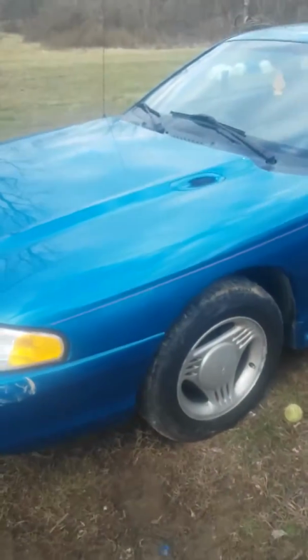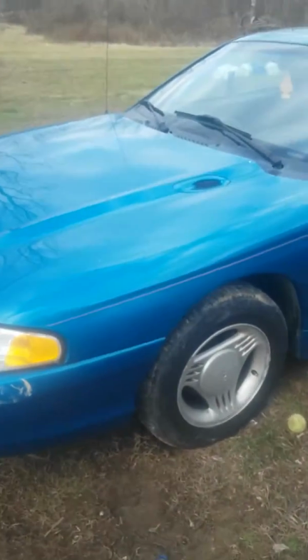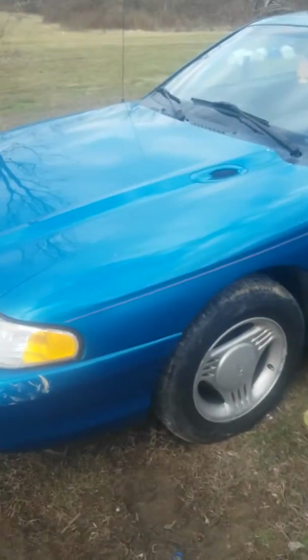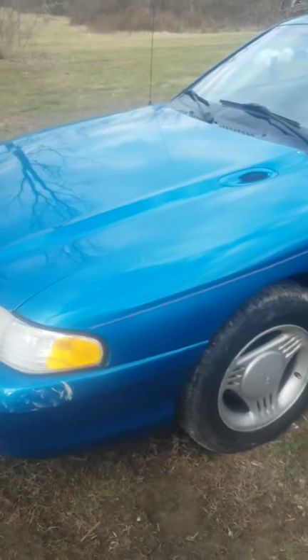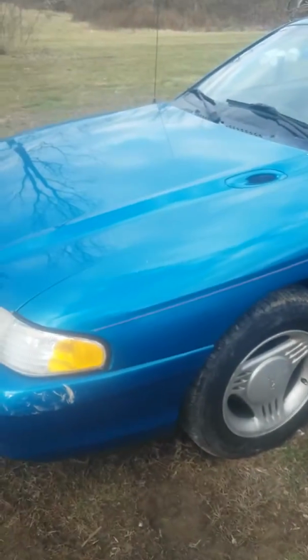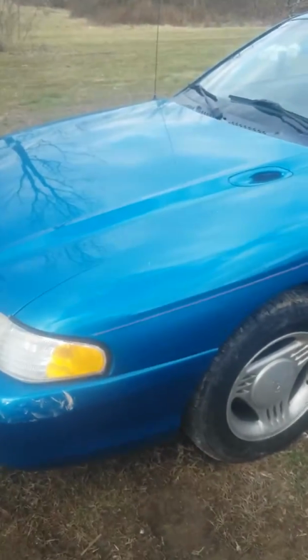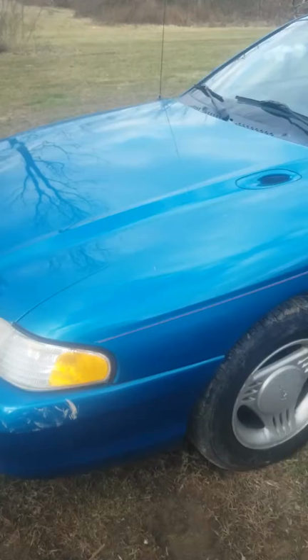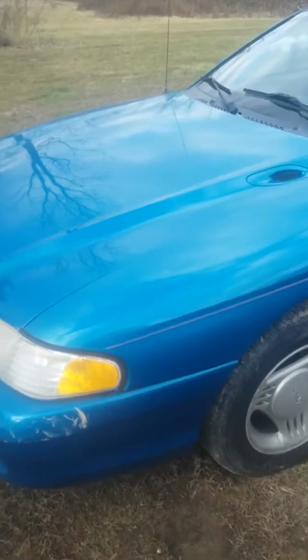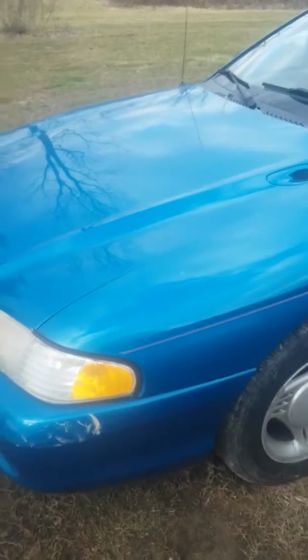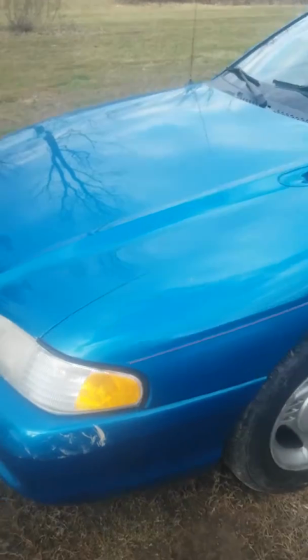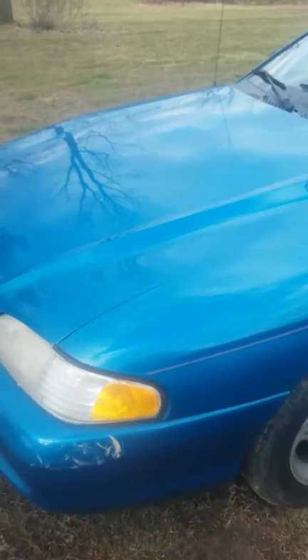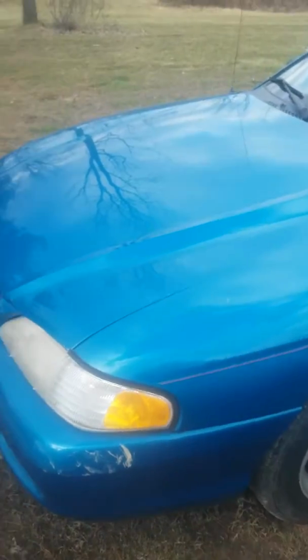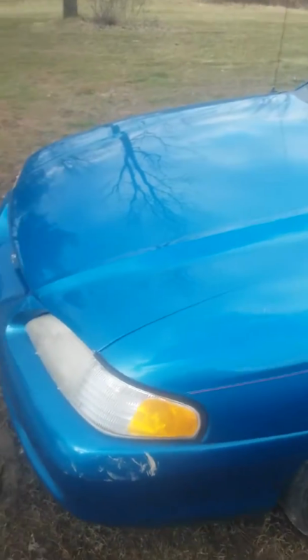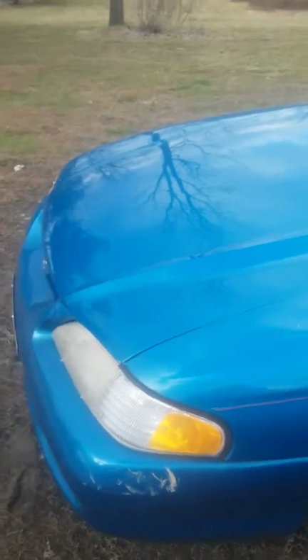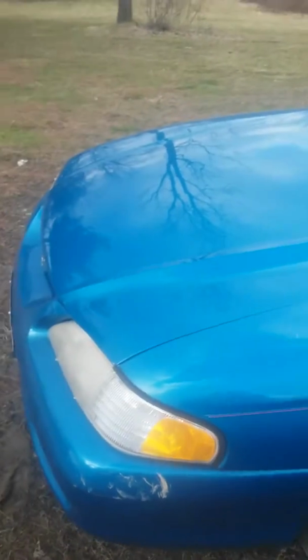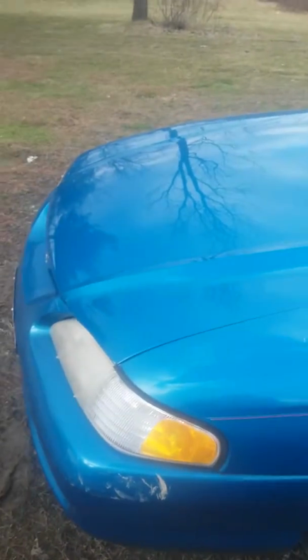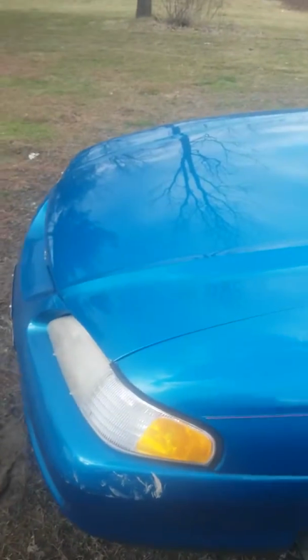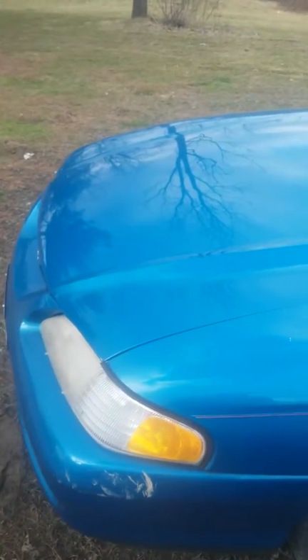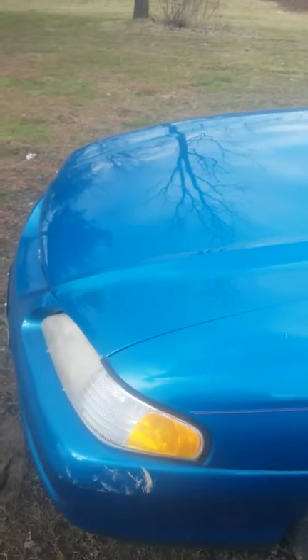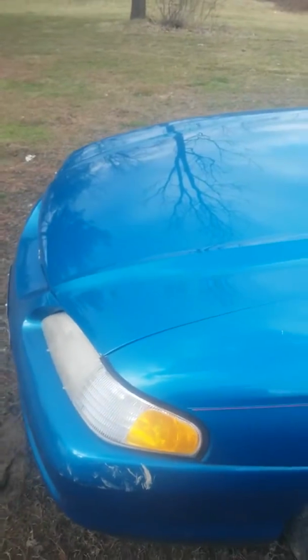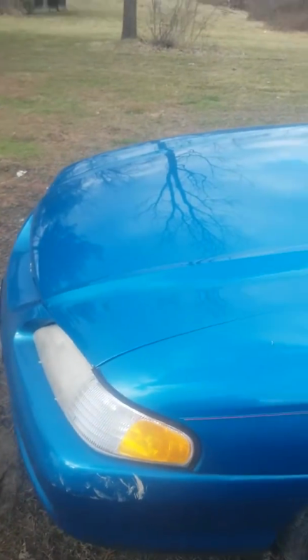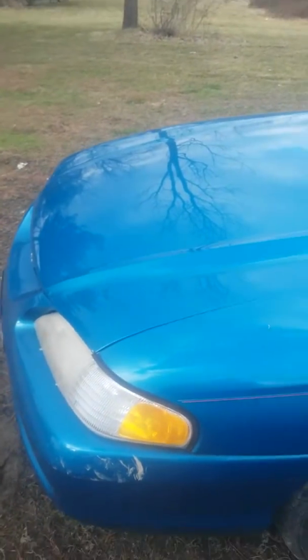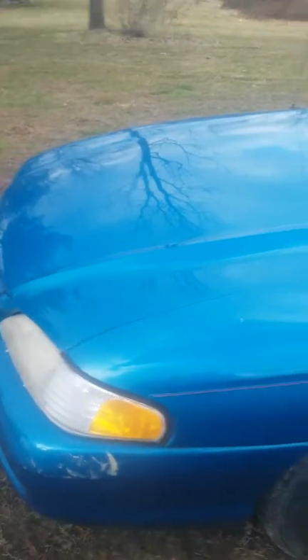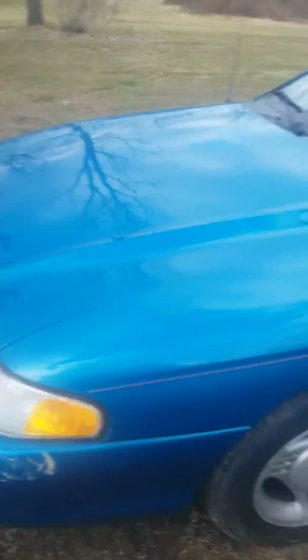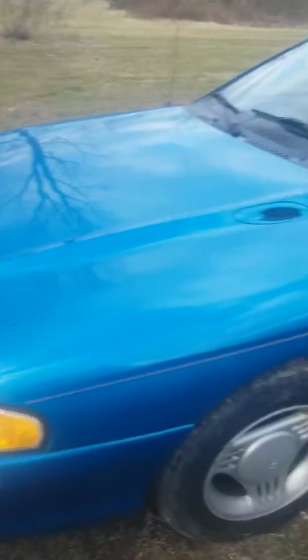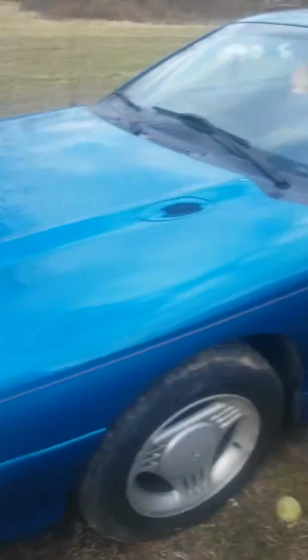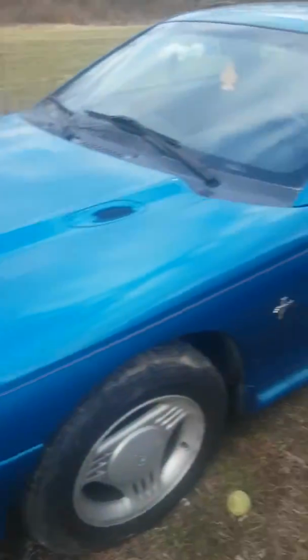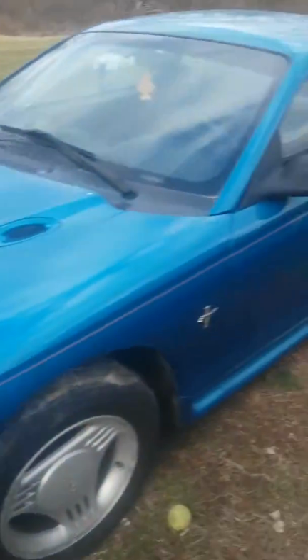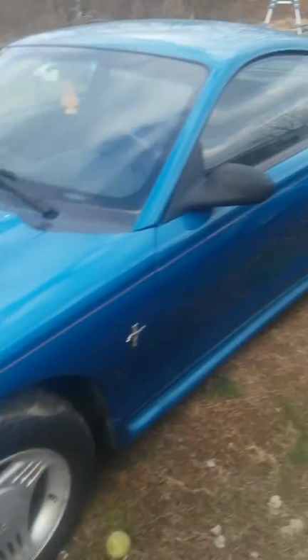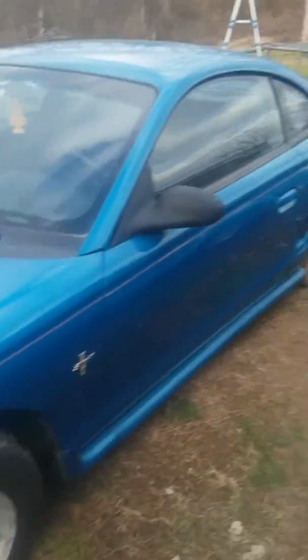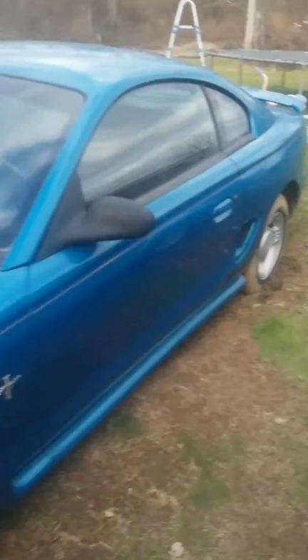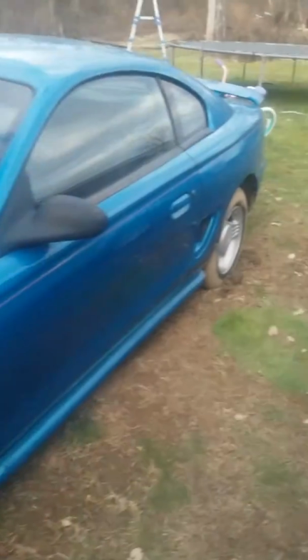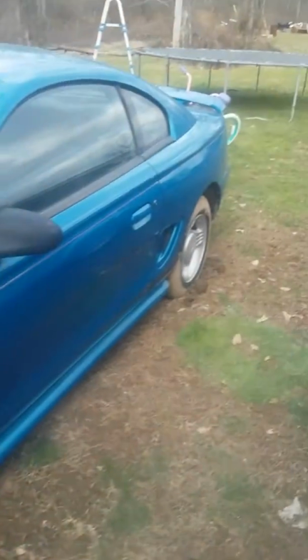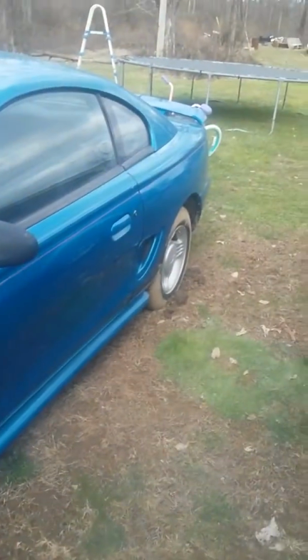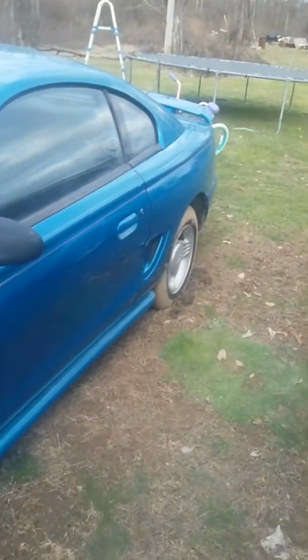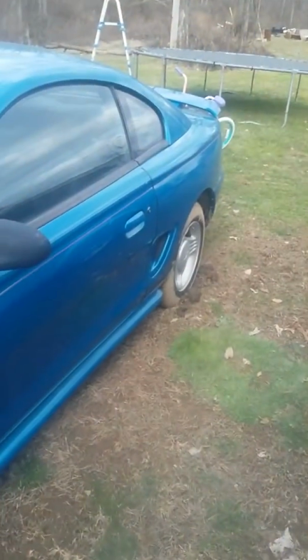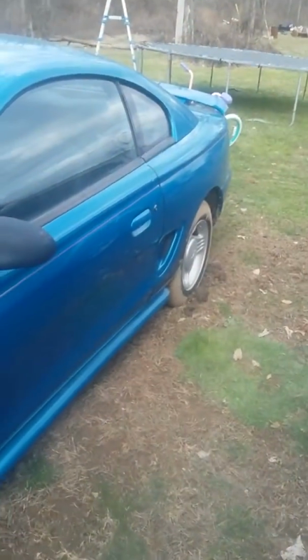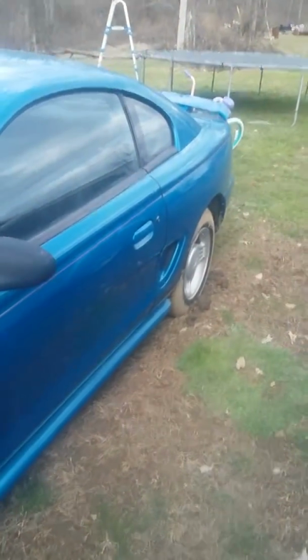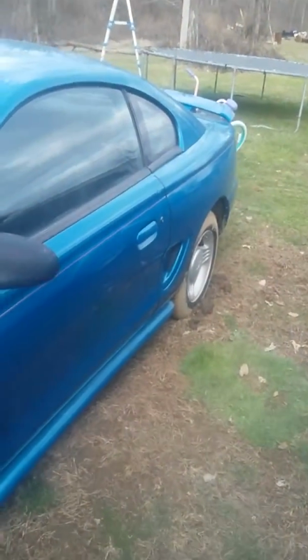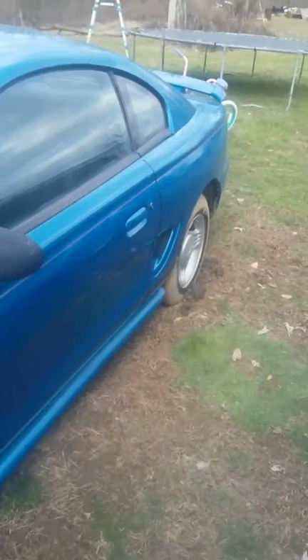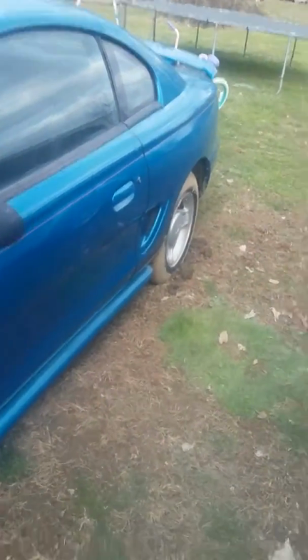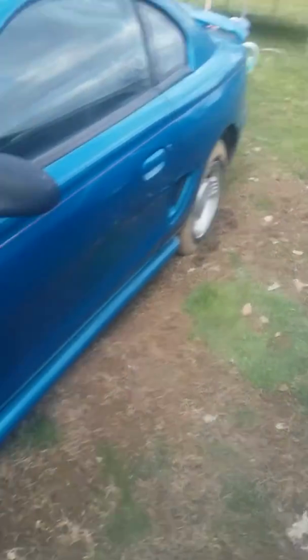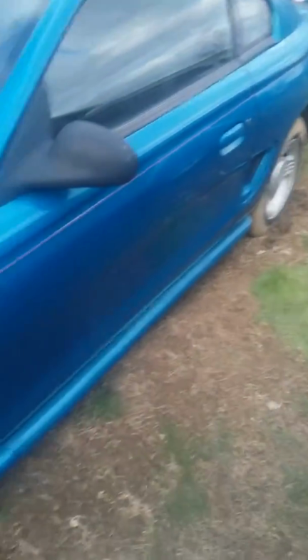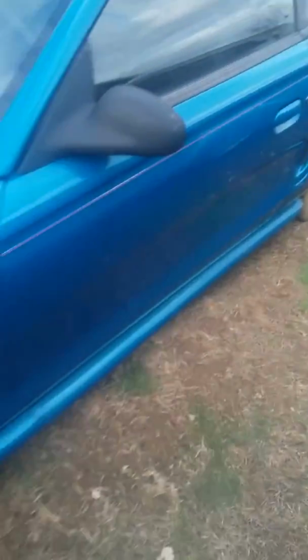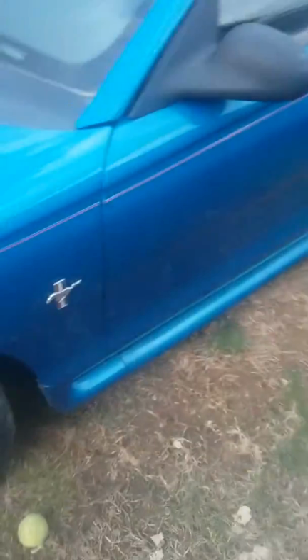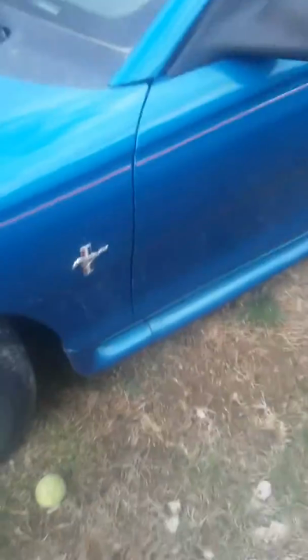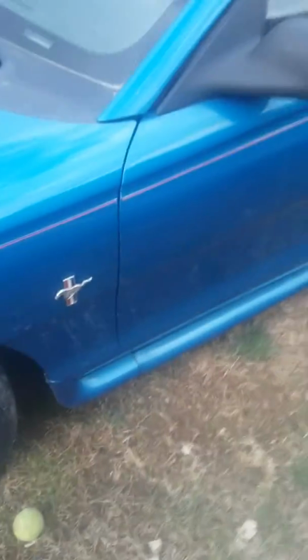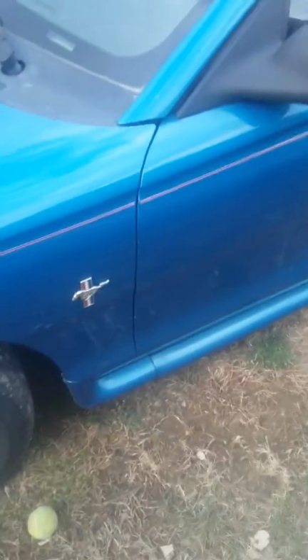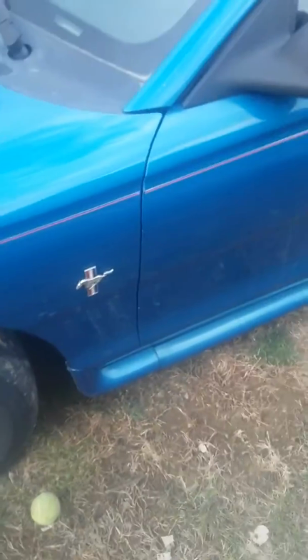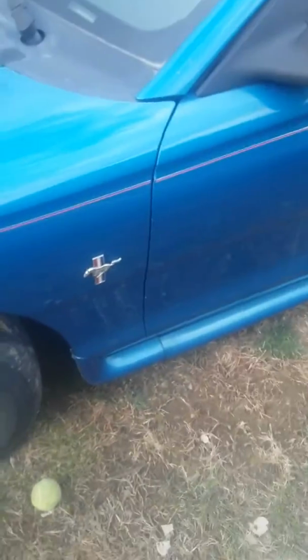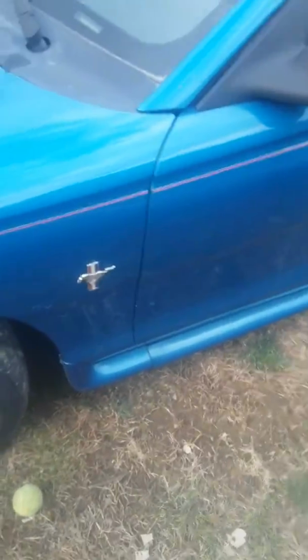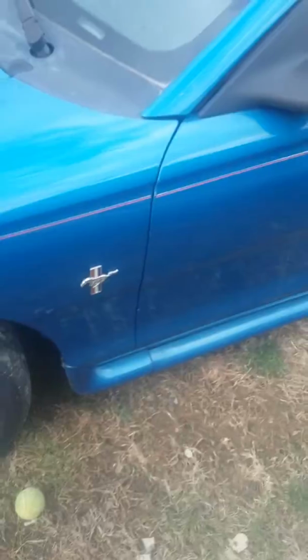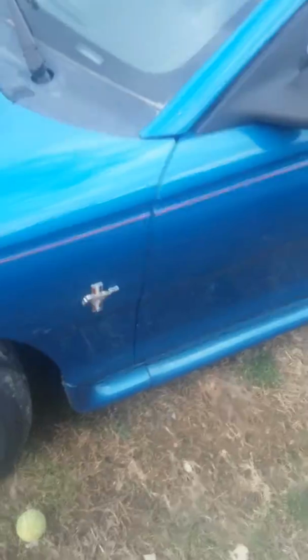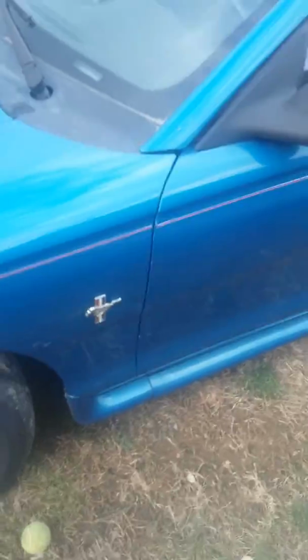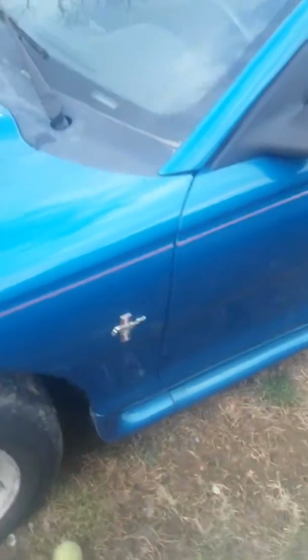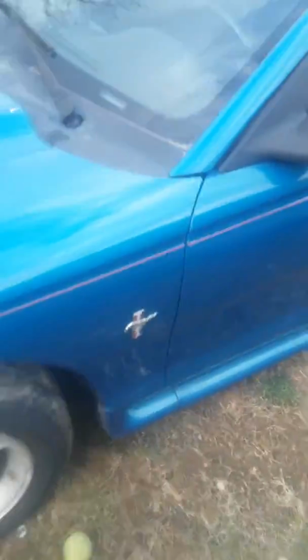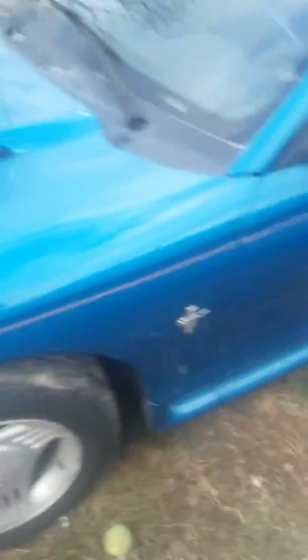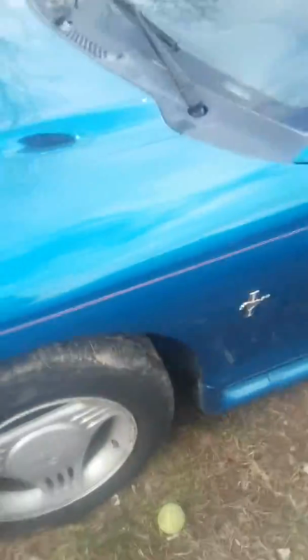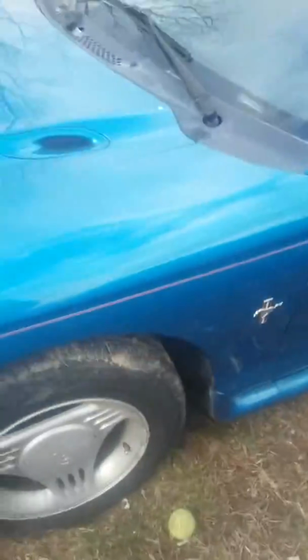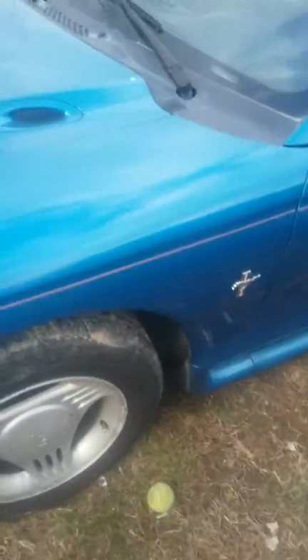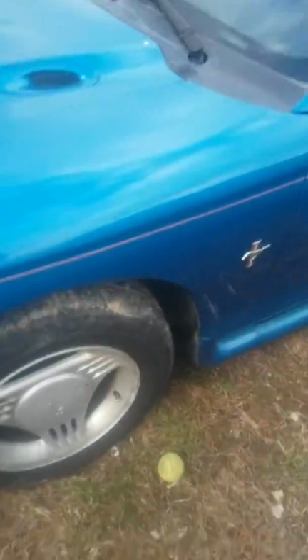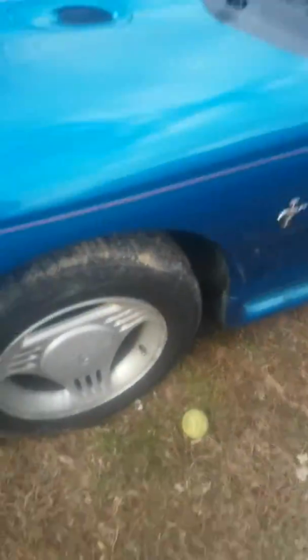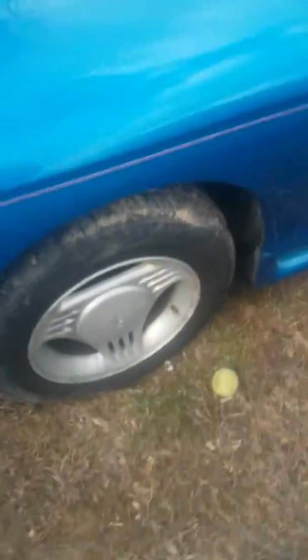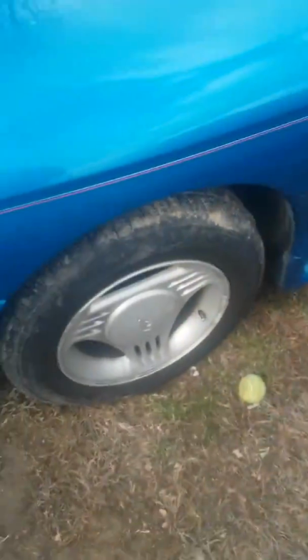Here is my Mustang. Told you, 95. Ford, not a GT, though.